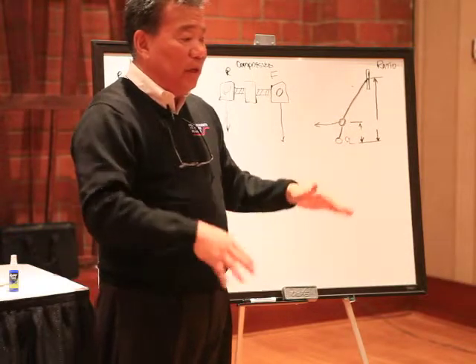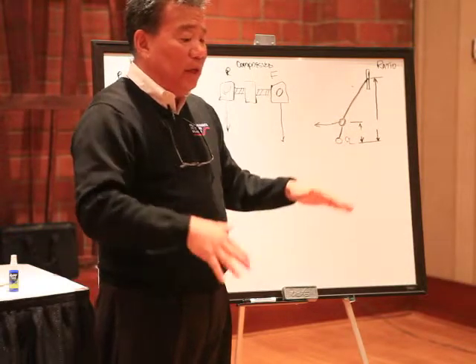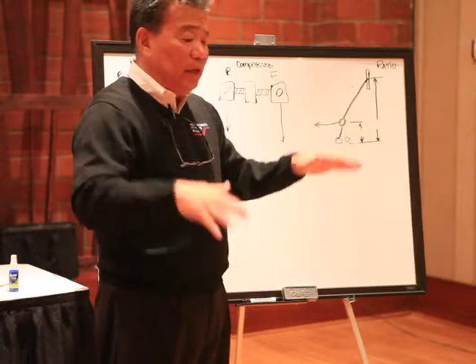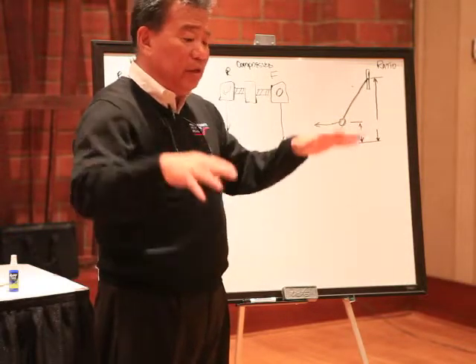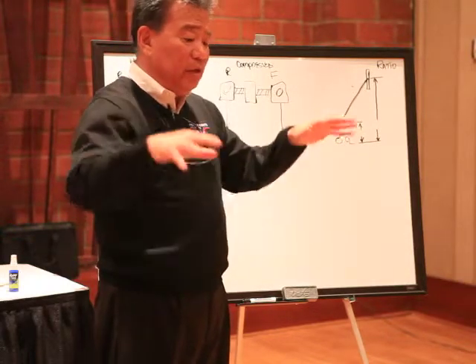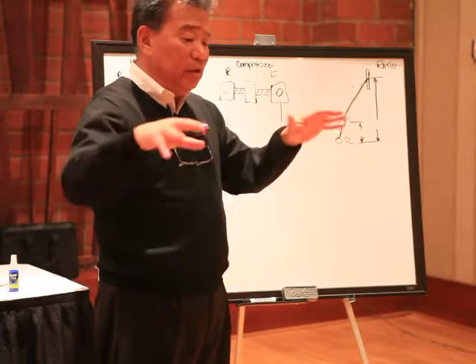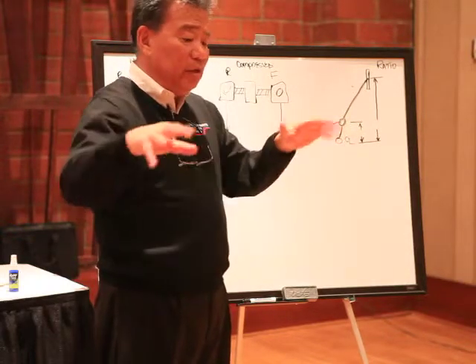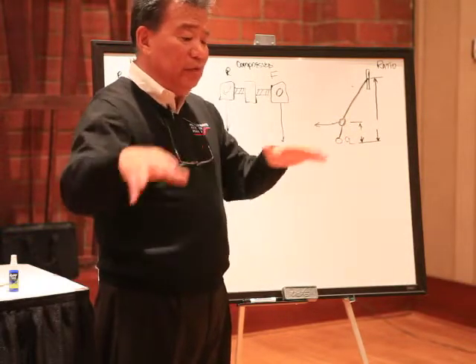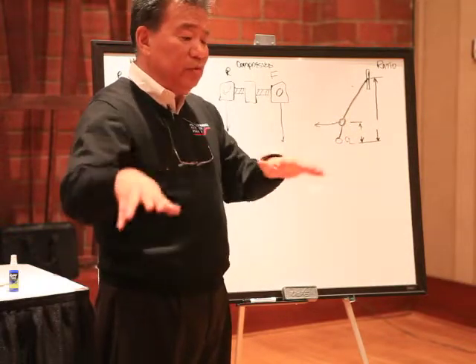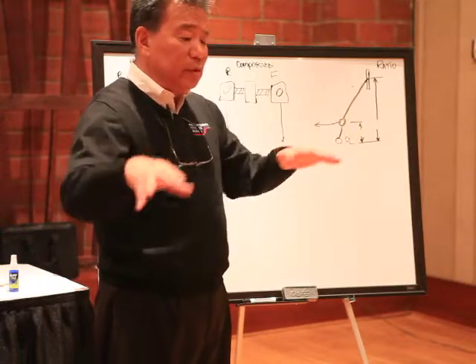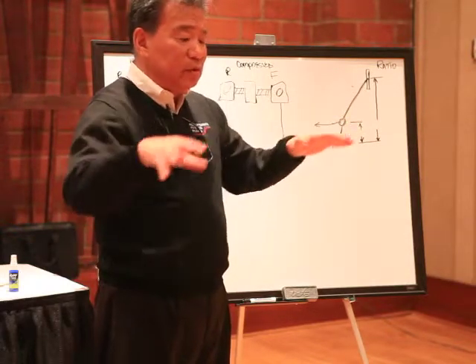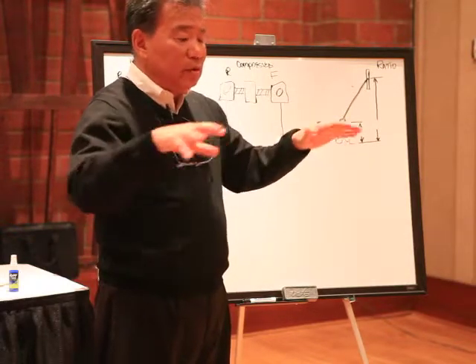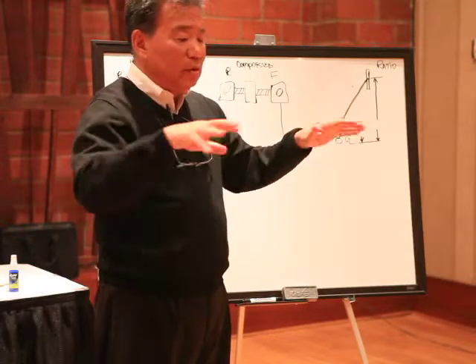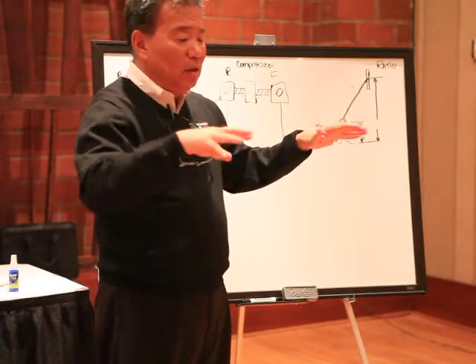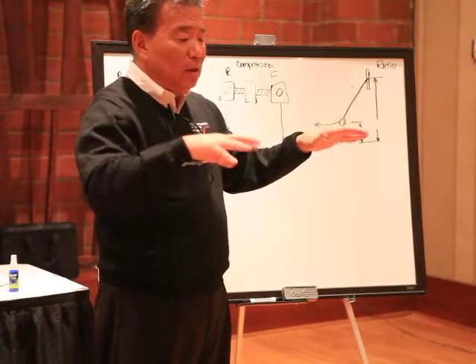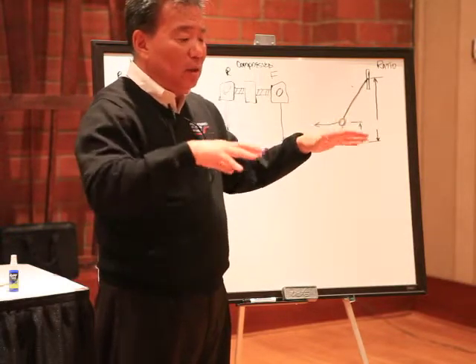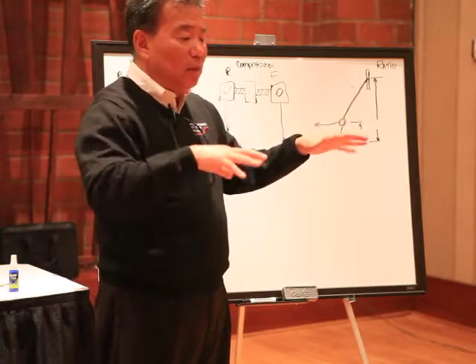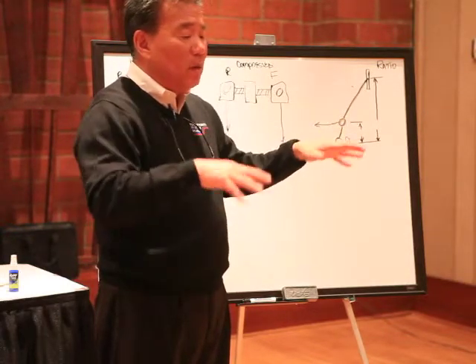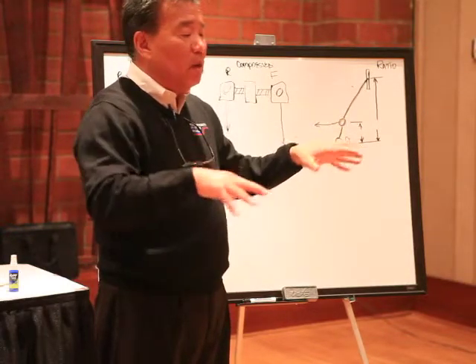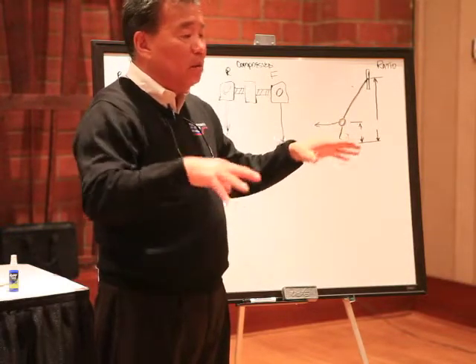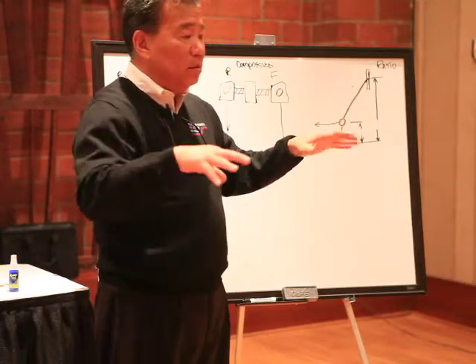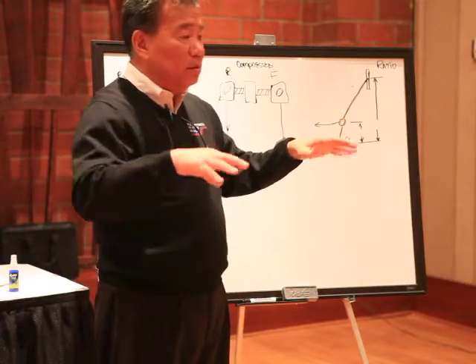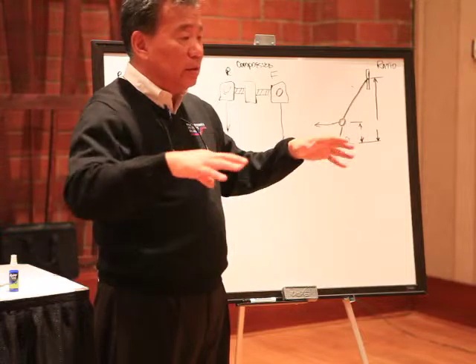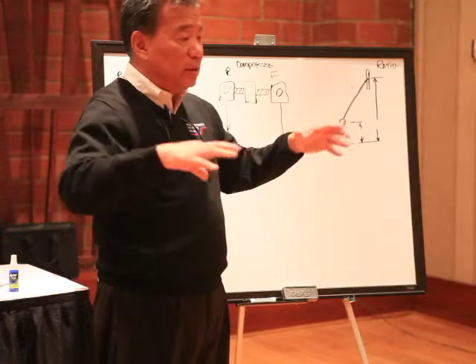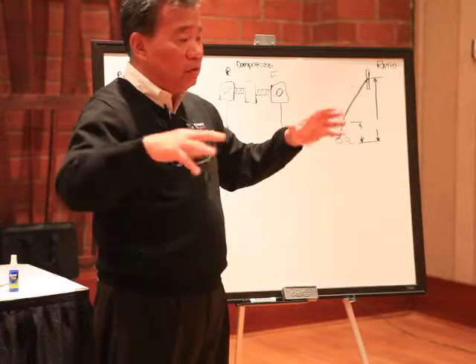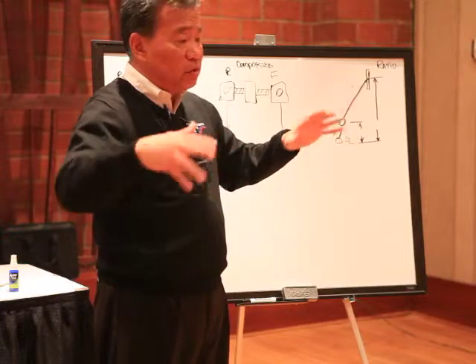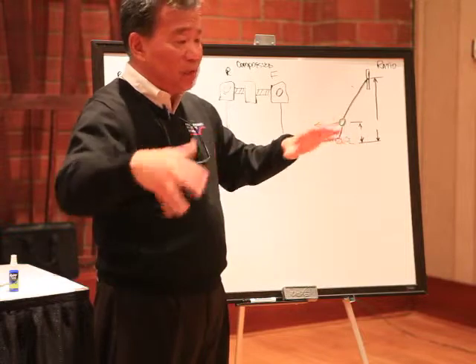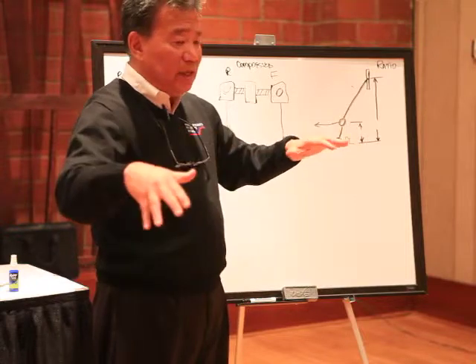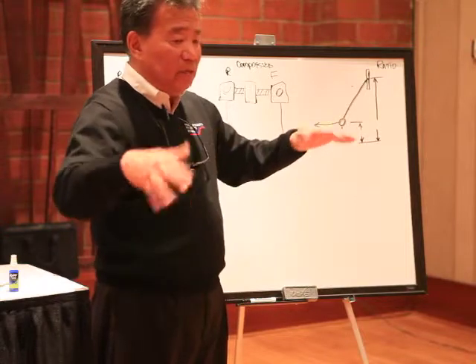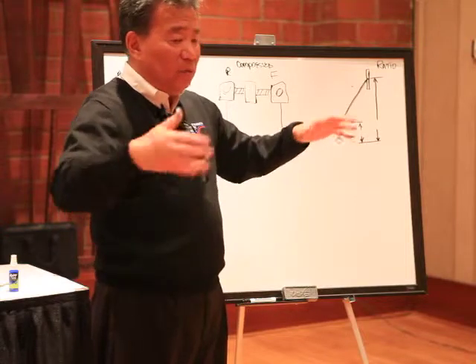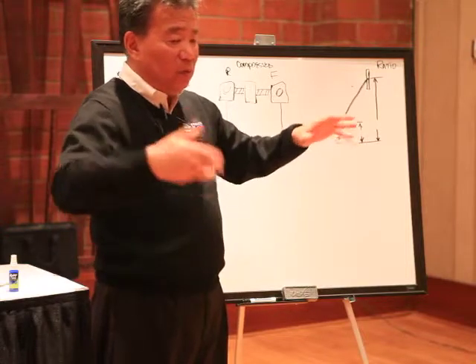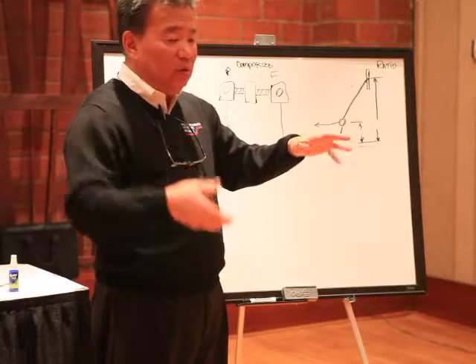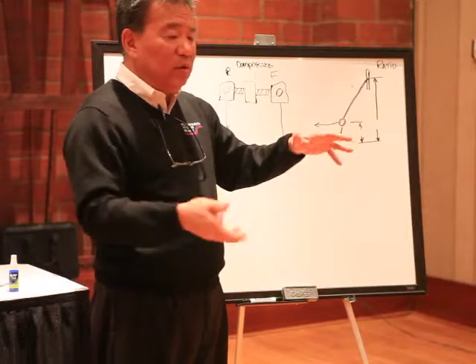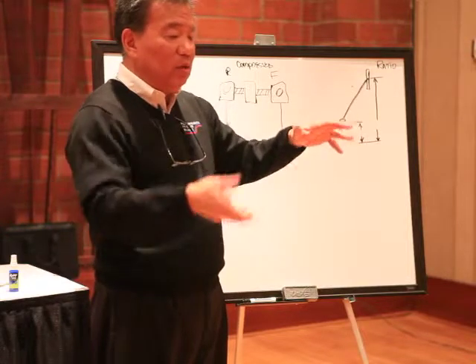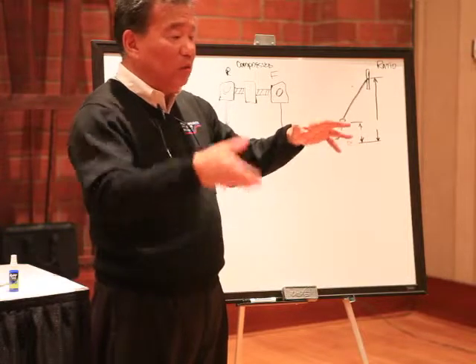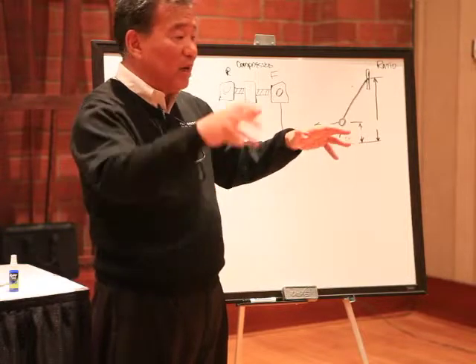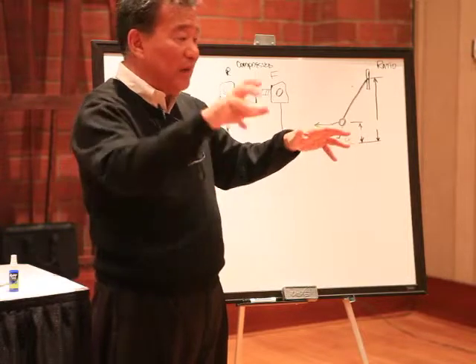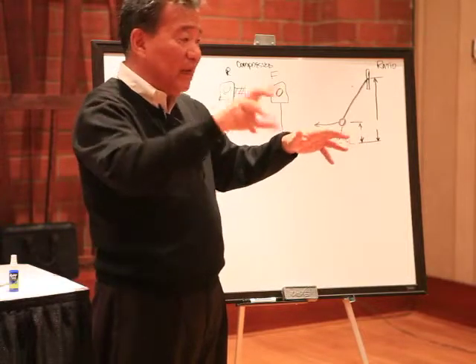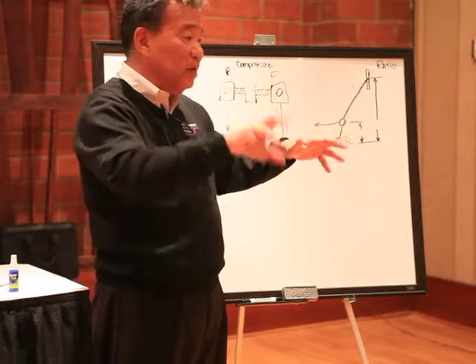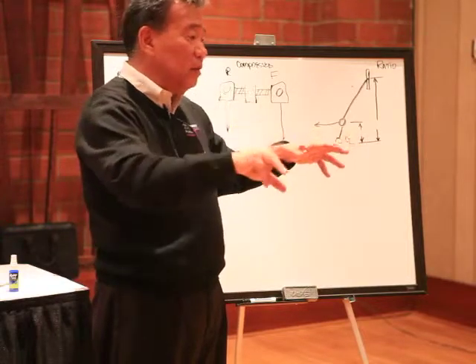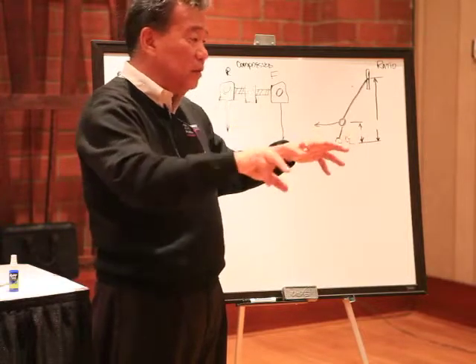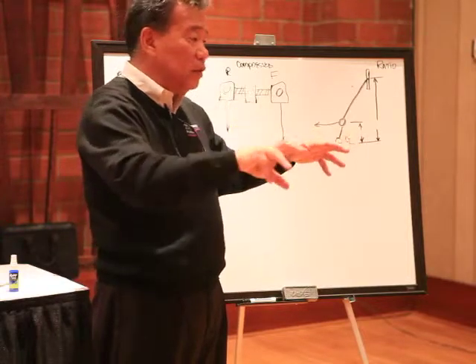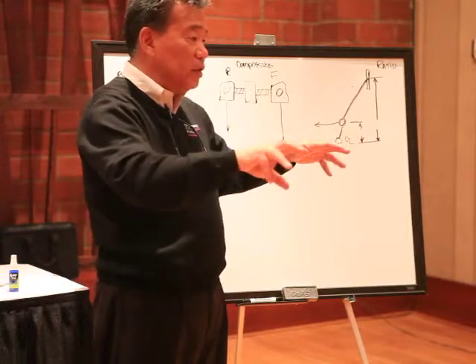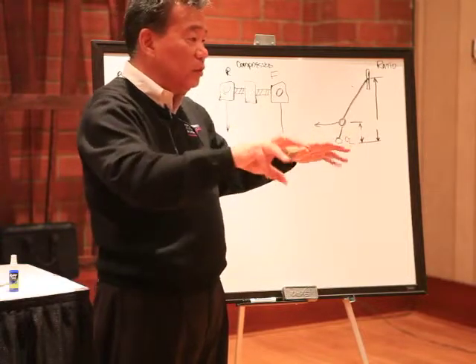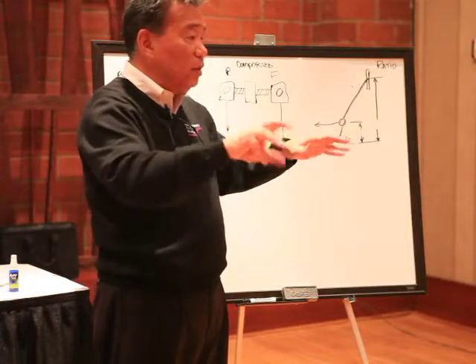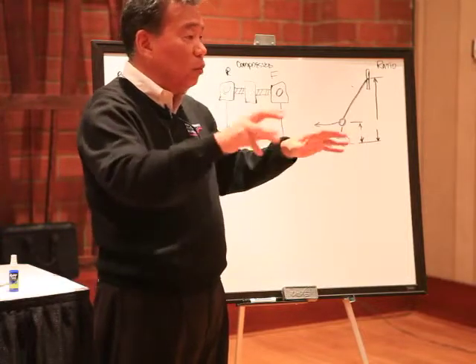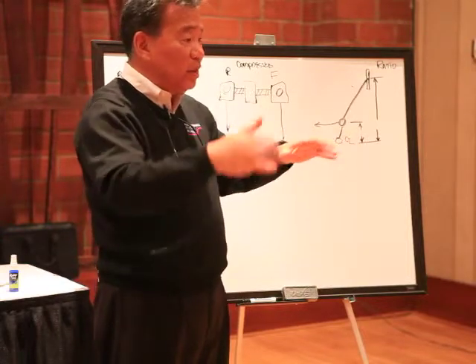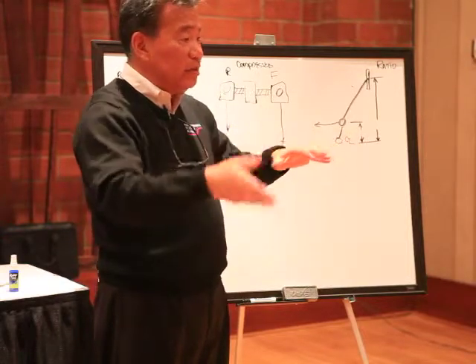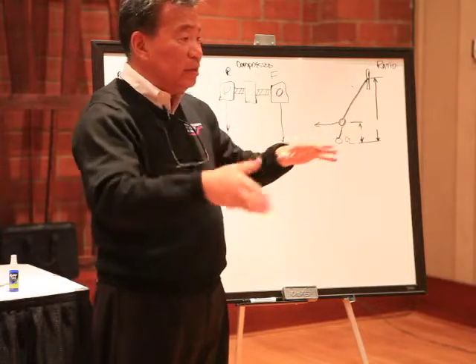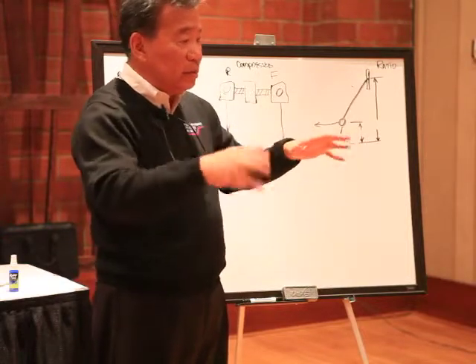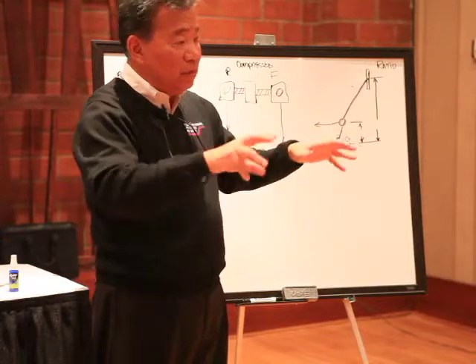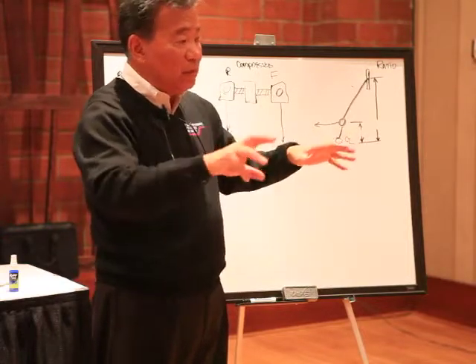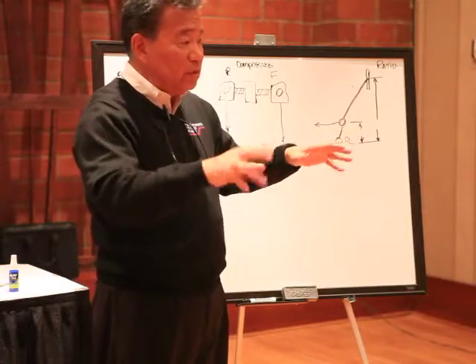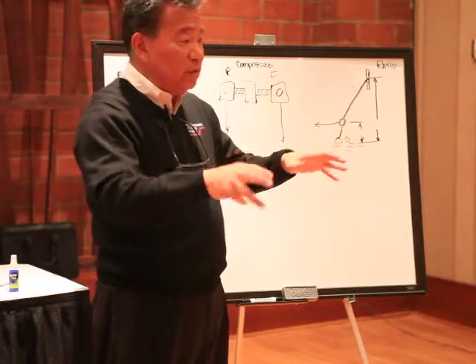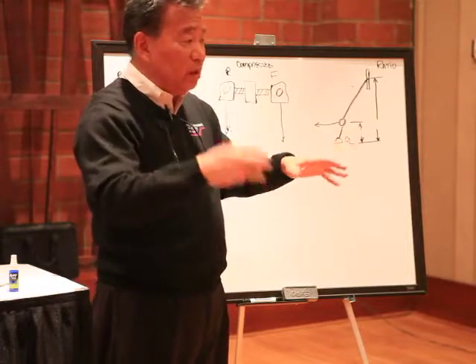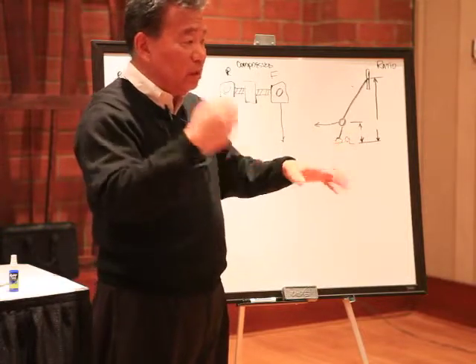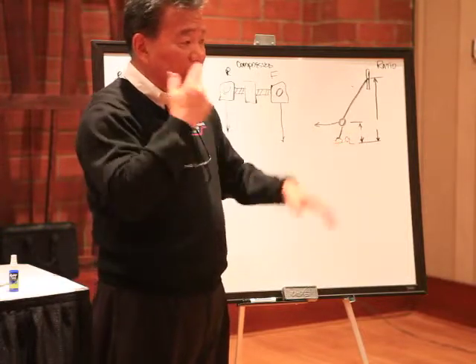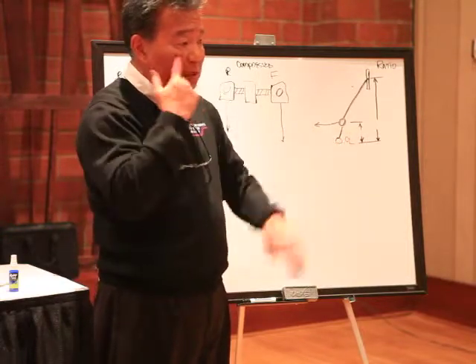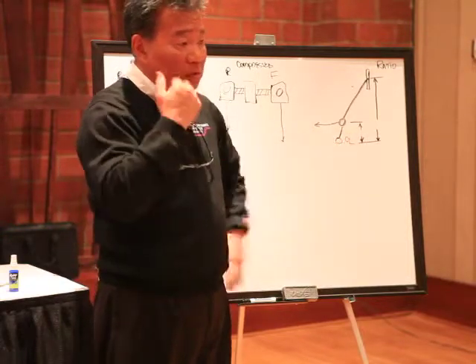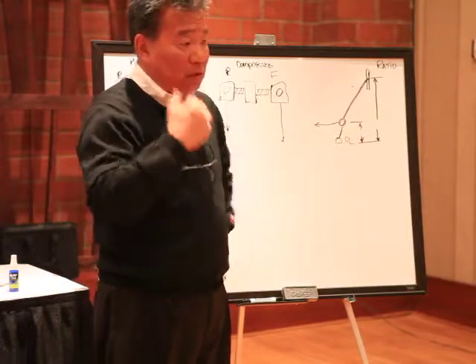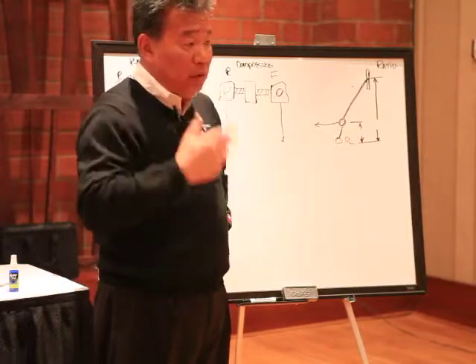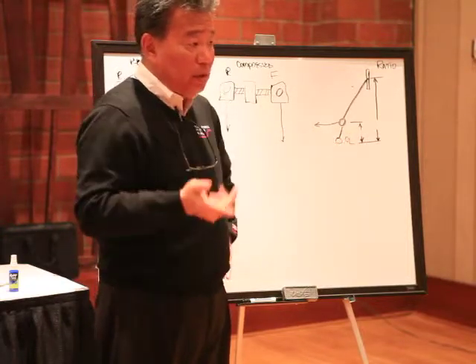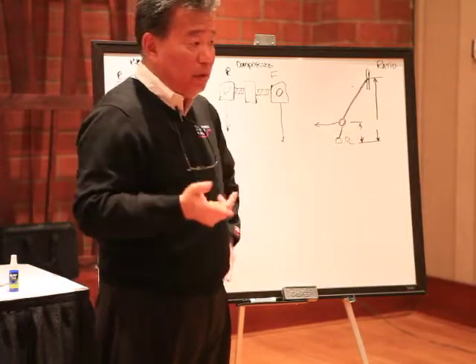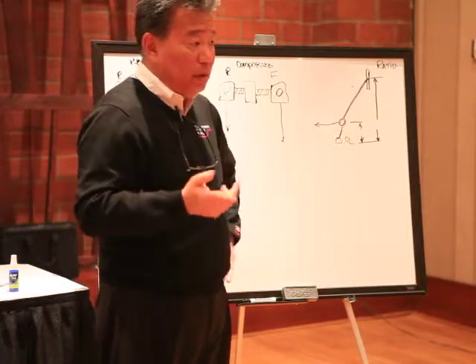And you can use this model to understand what is happening when you make an adjustment and what it's doing to the car.